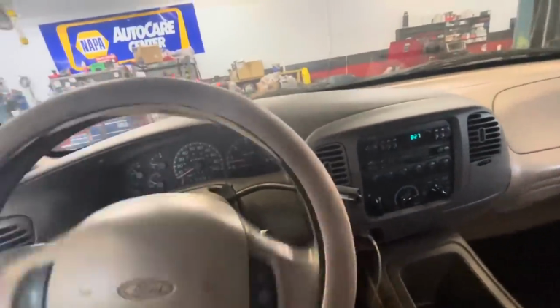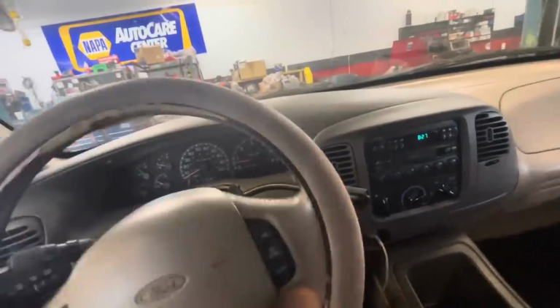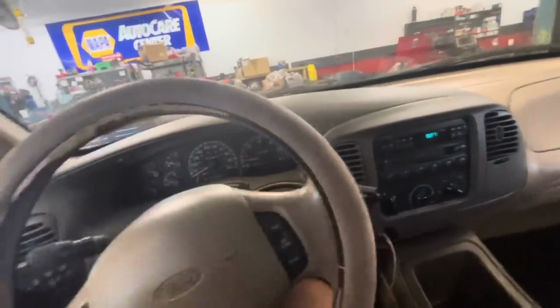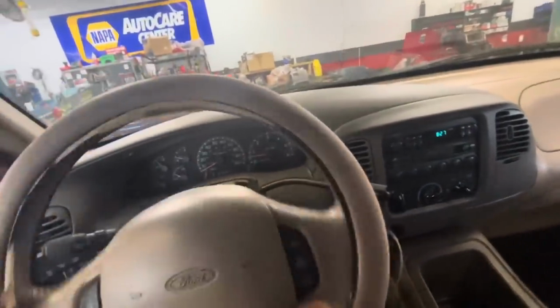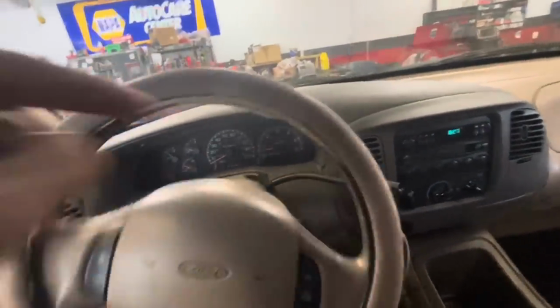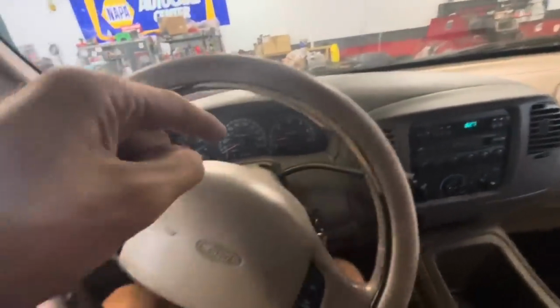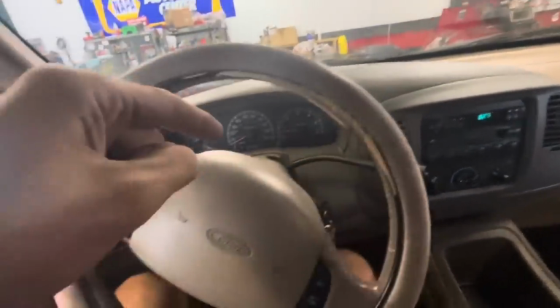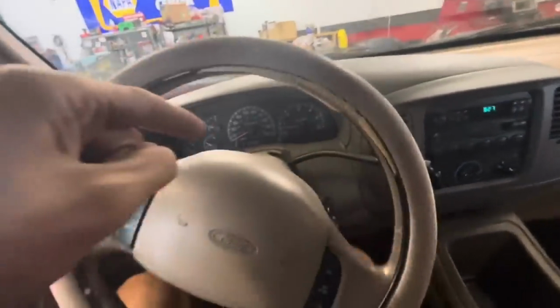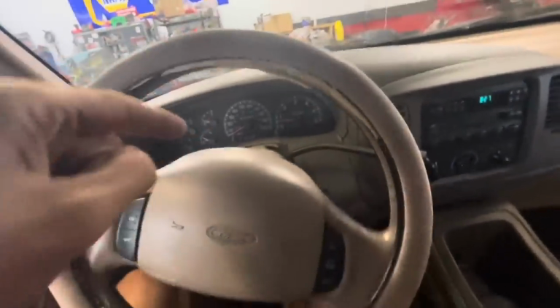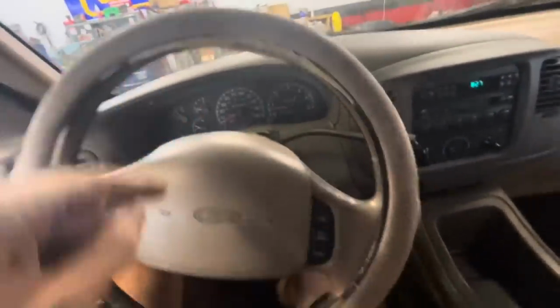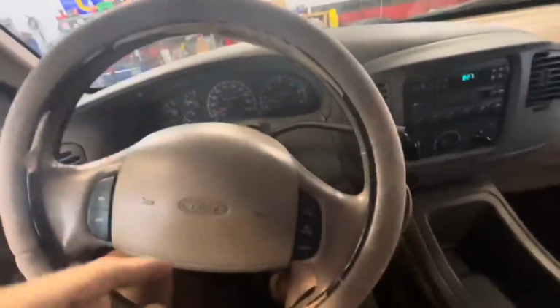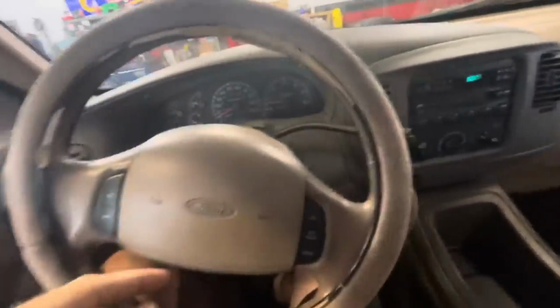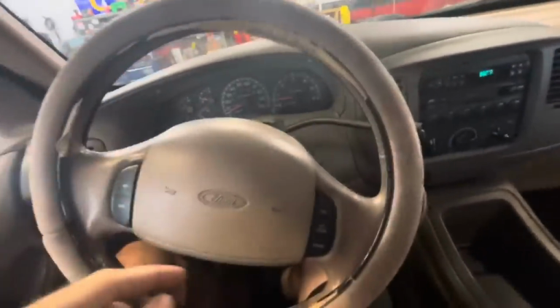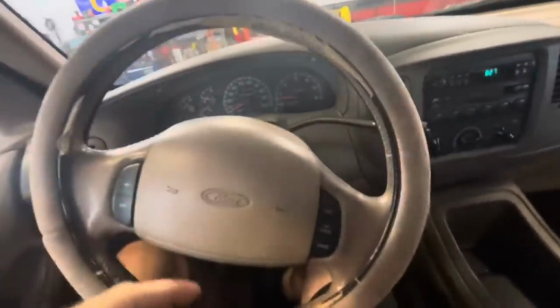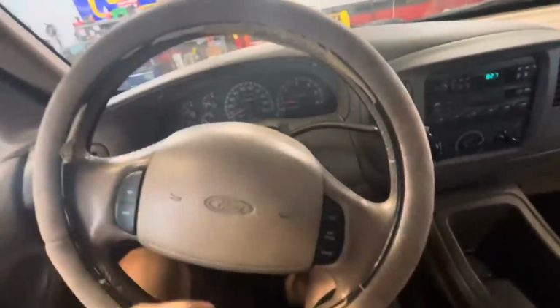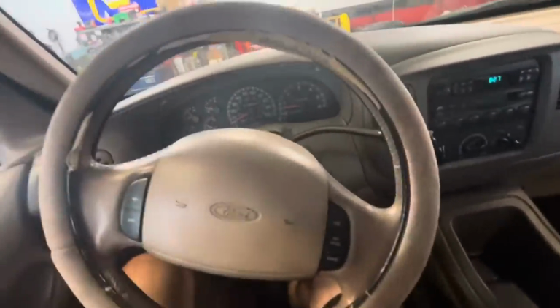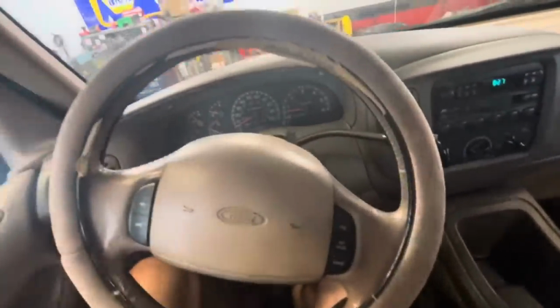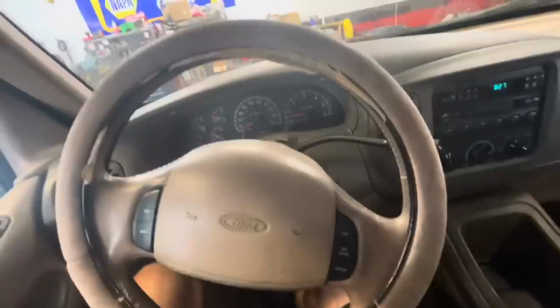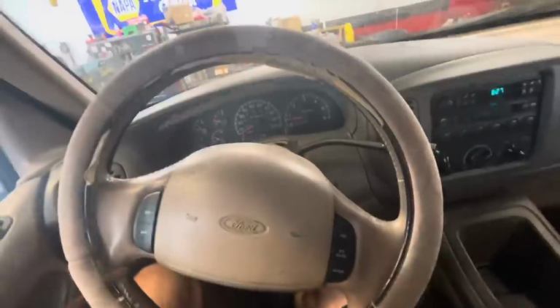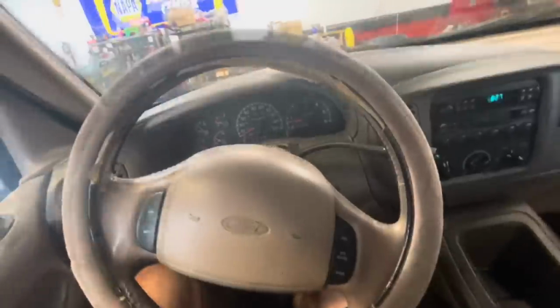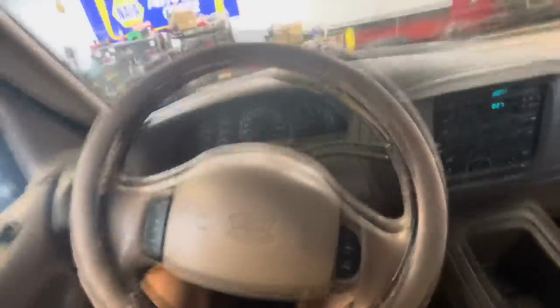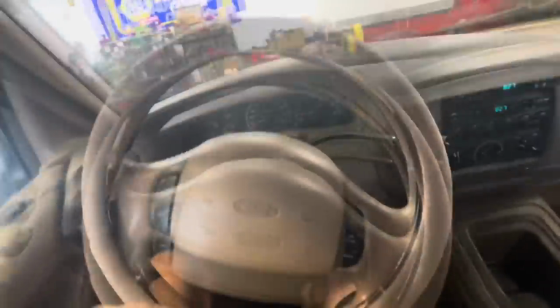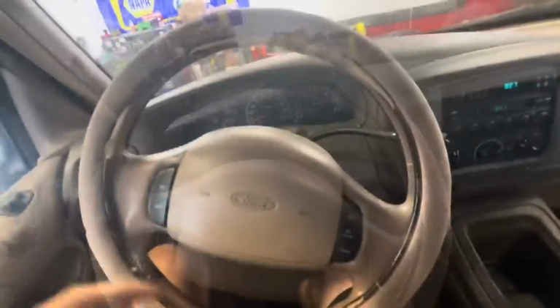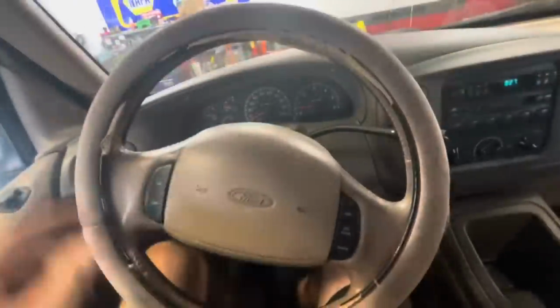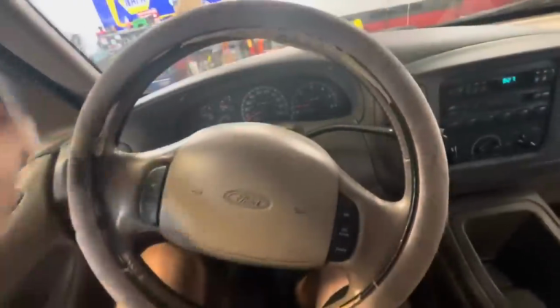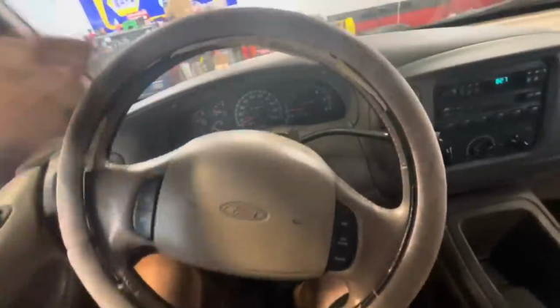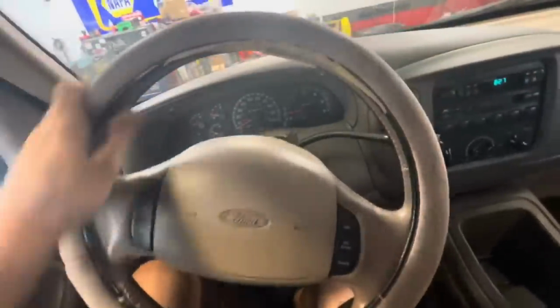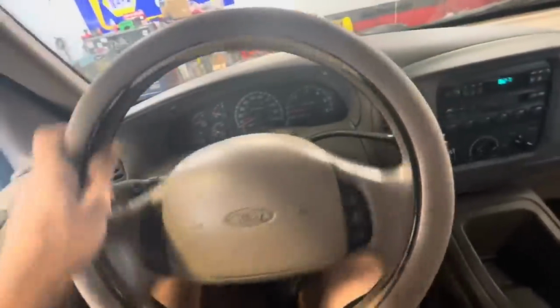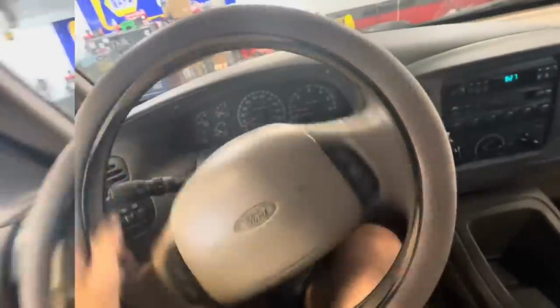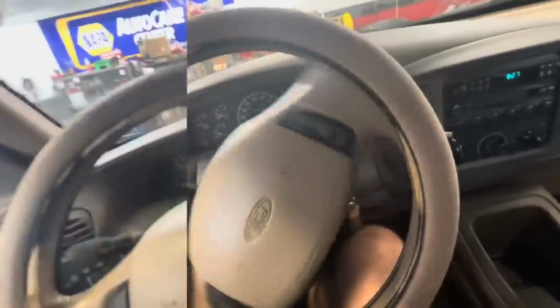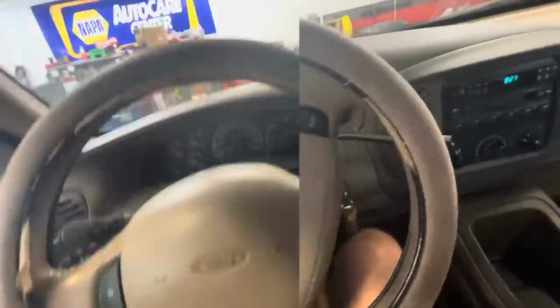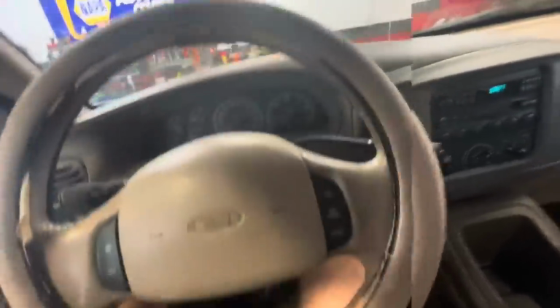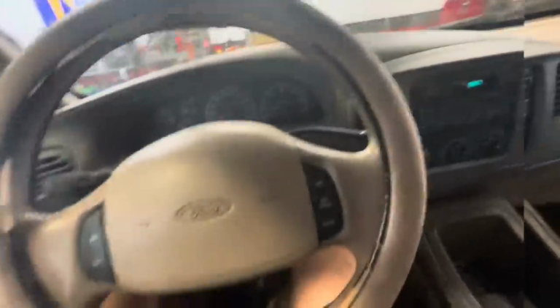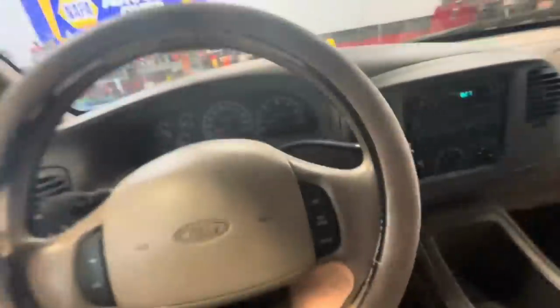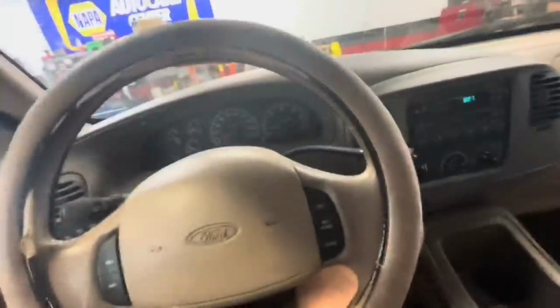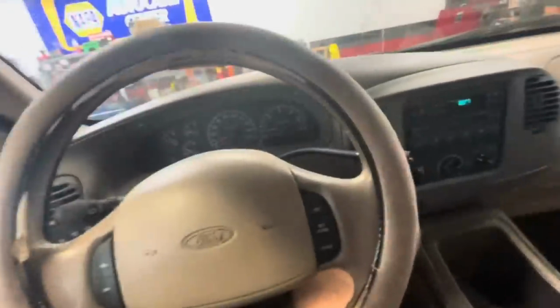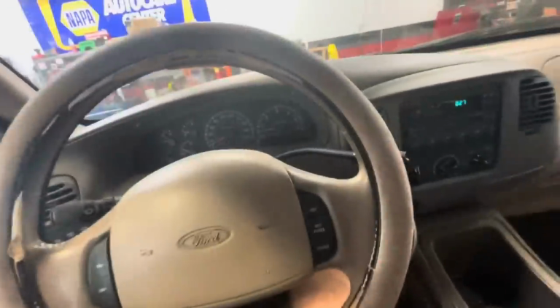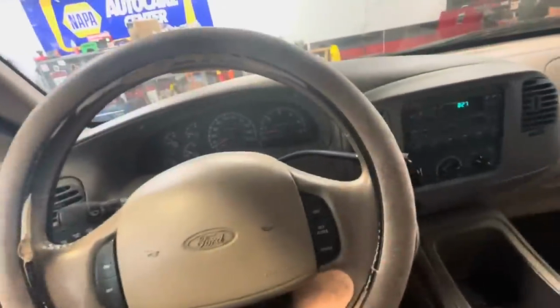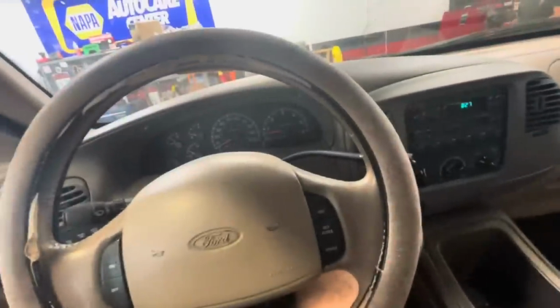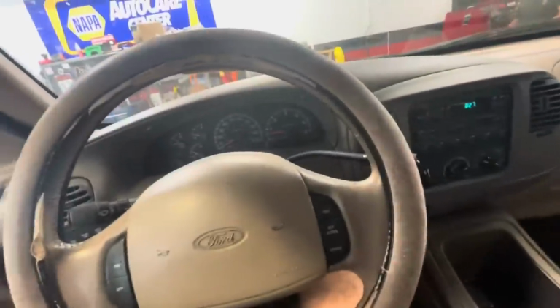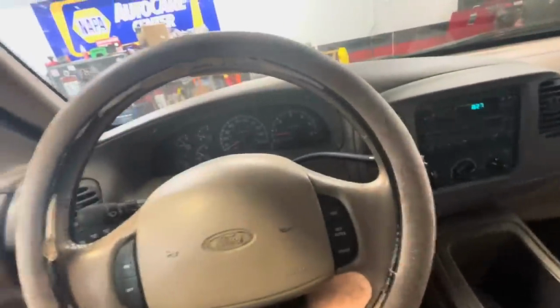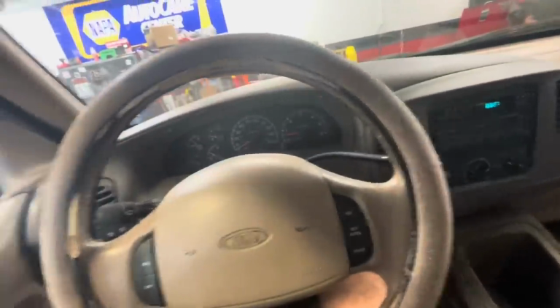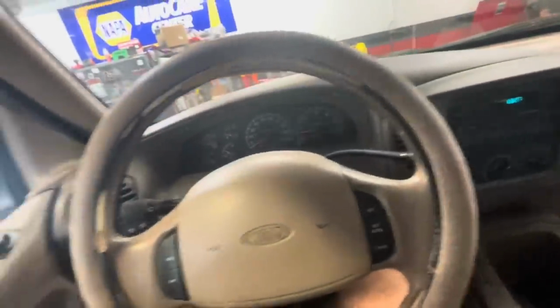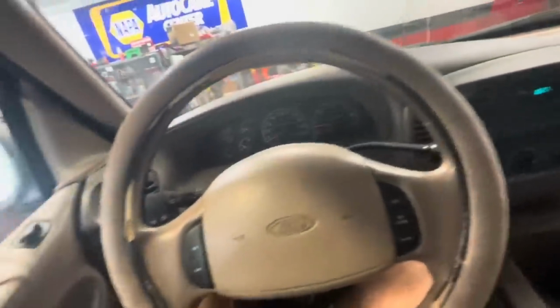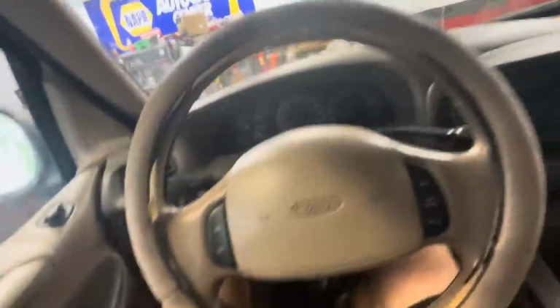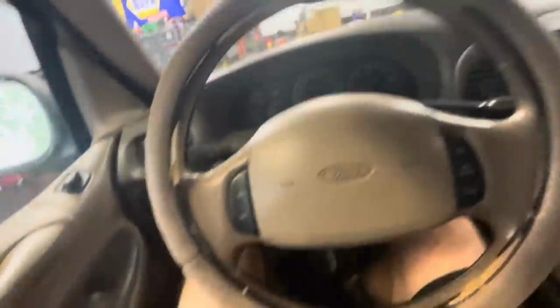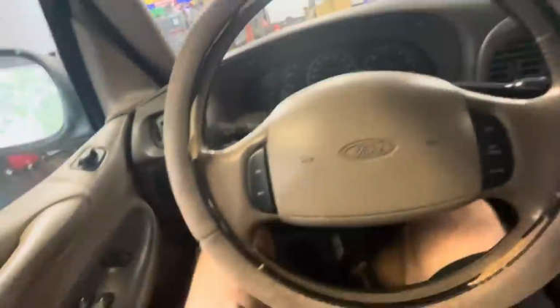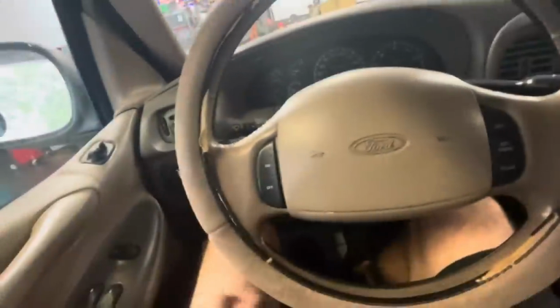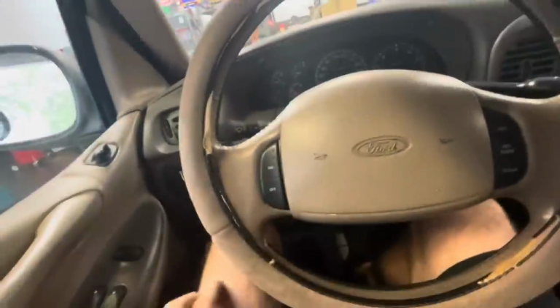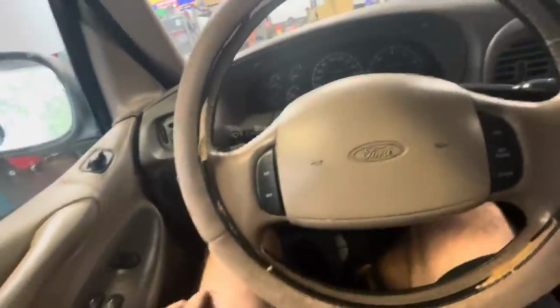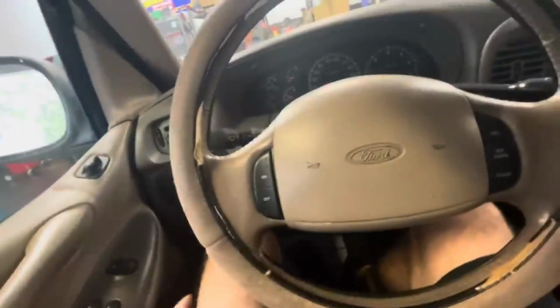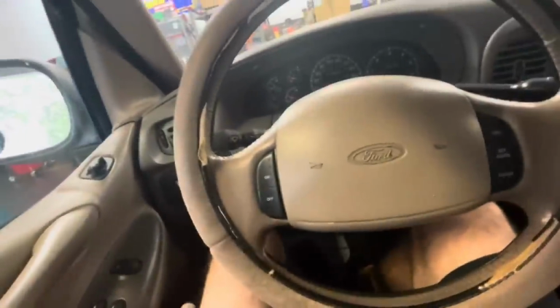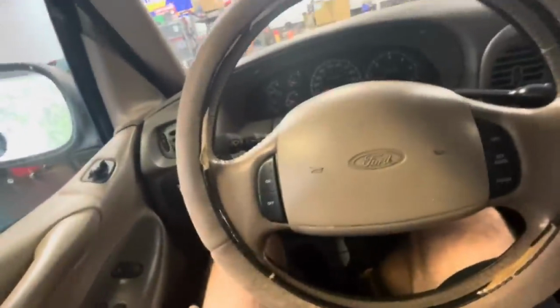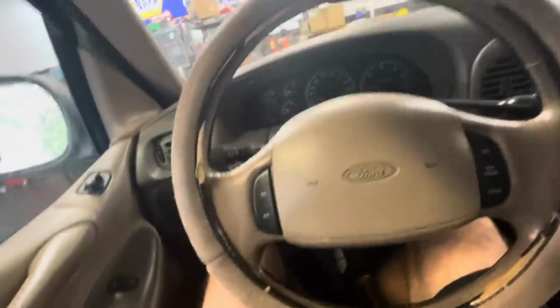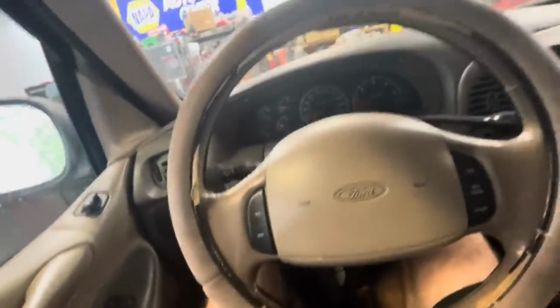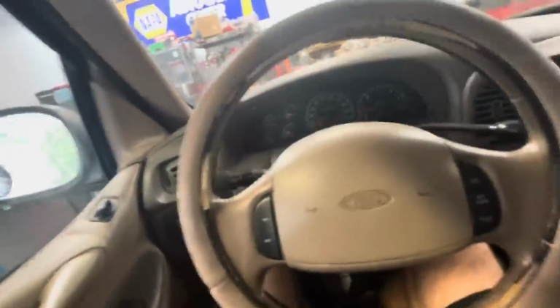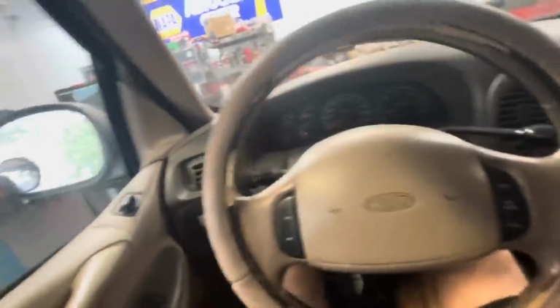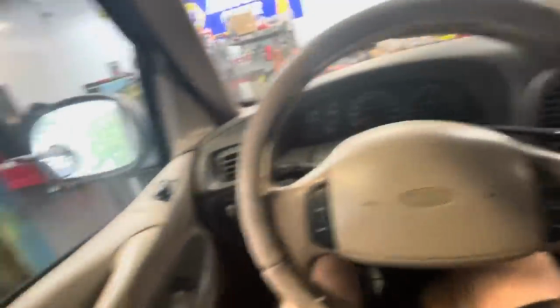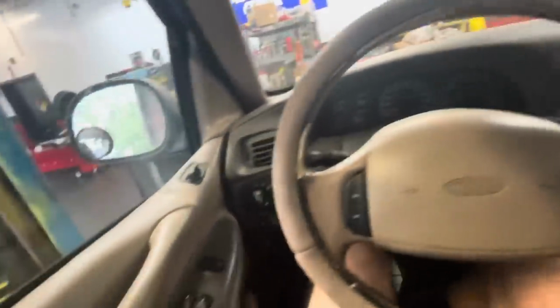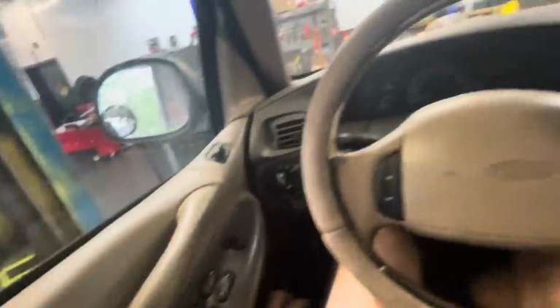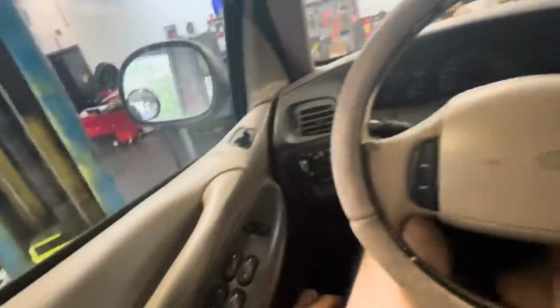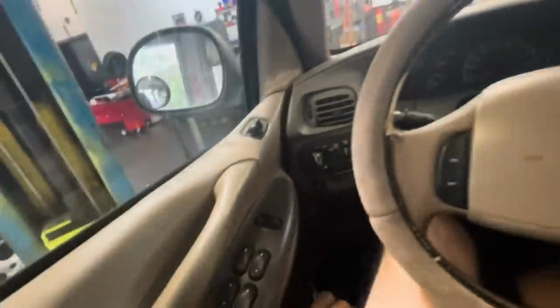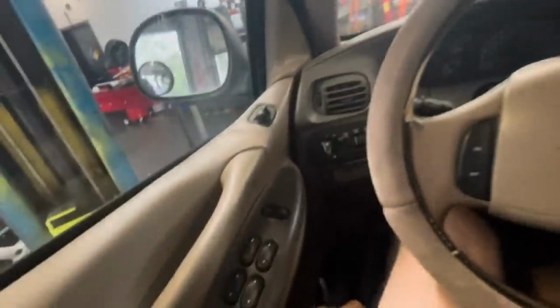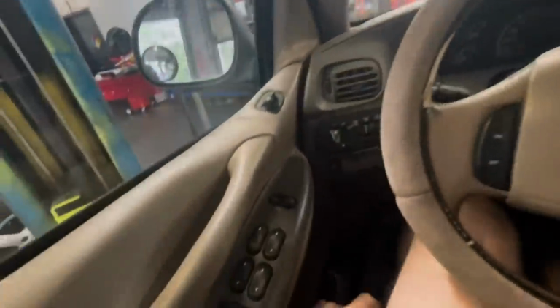This is a 1998 Ford Expedition and the brakes are grinding. They're grinding bad.